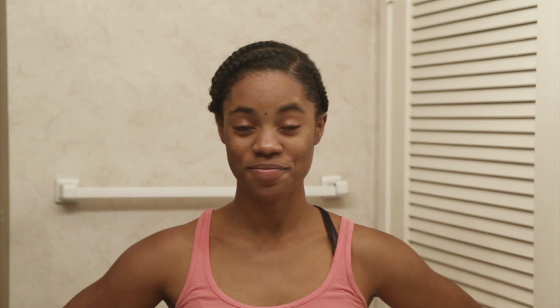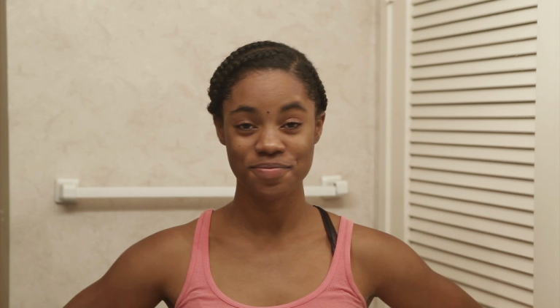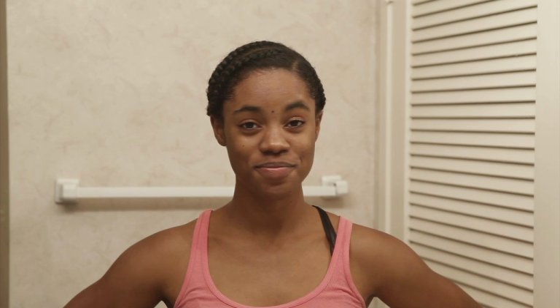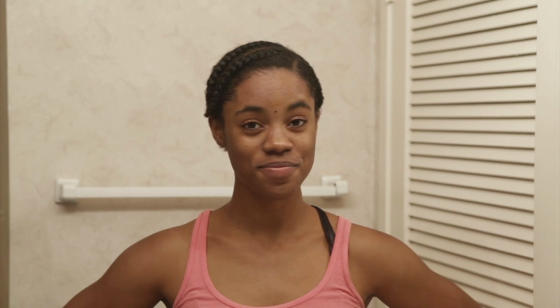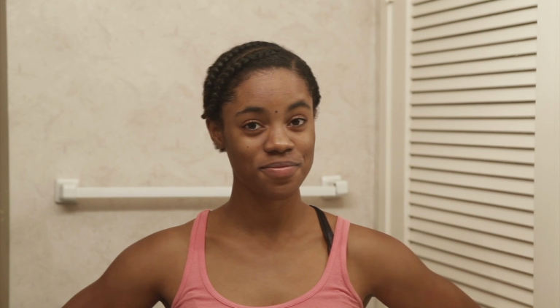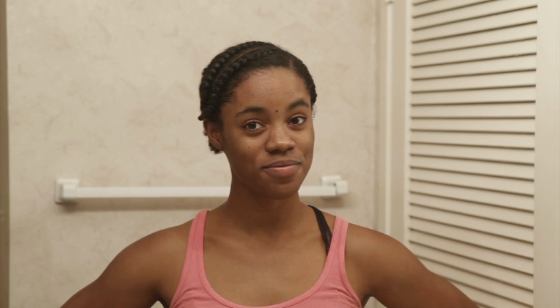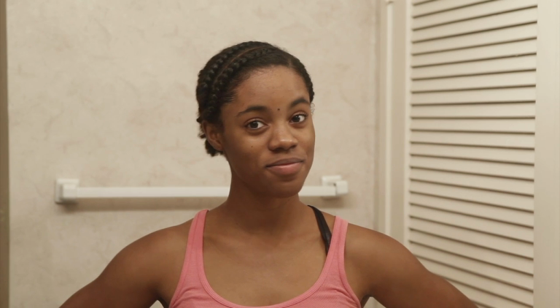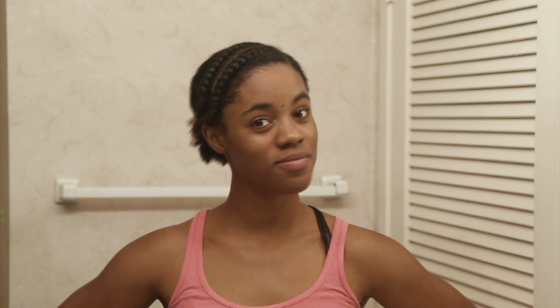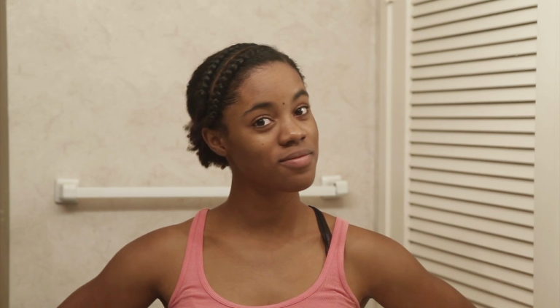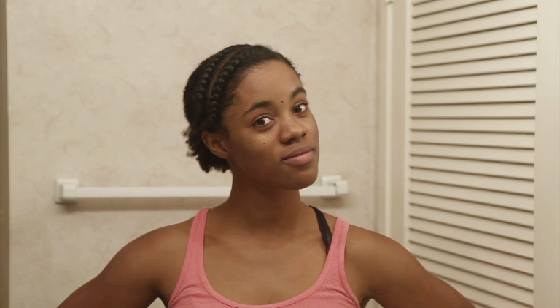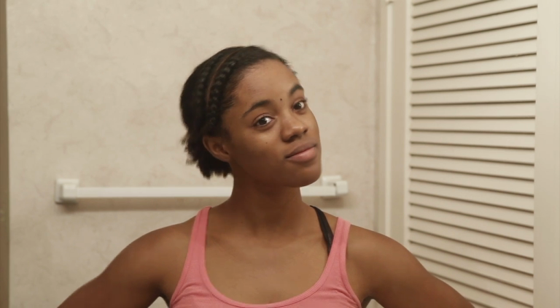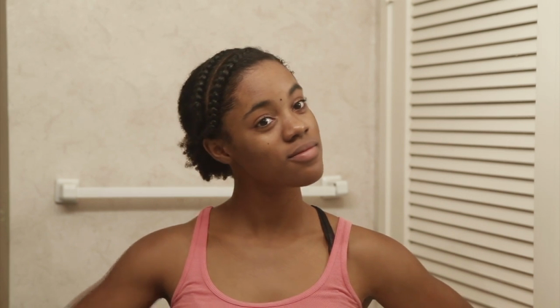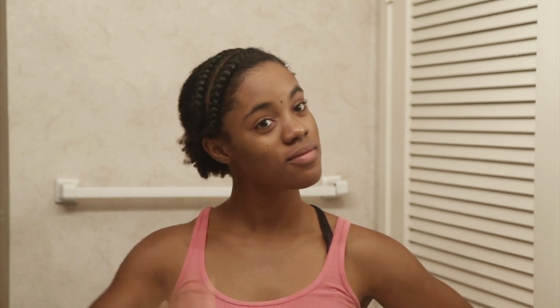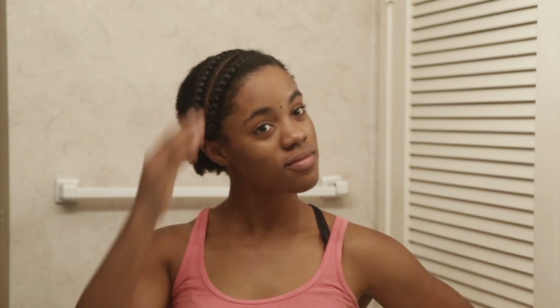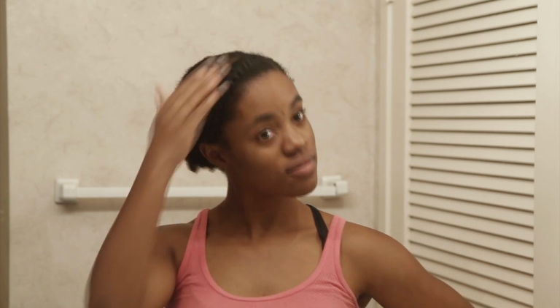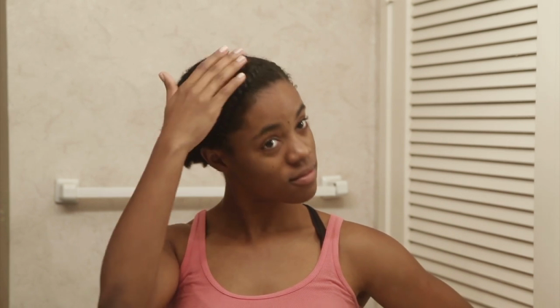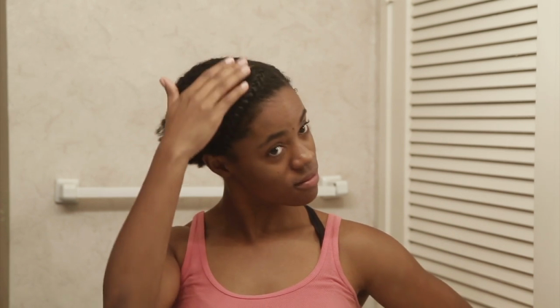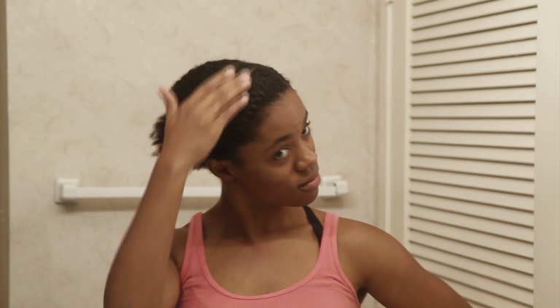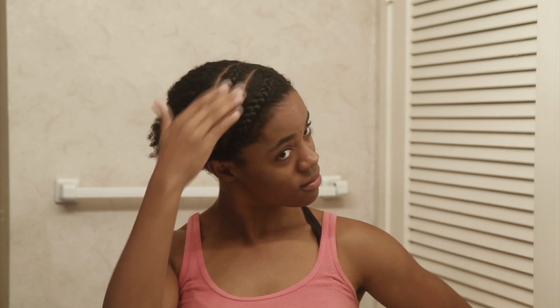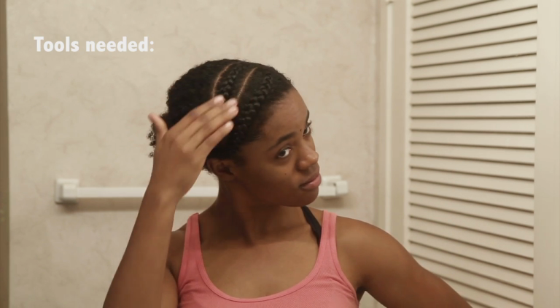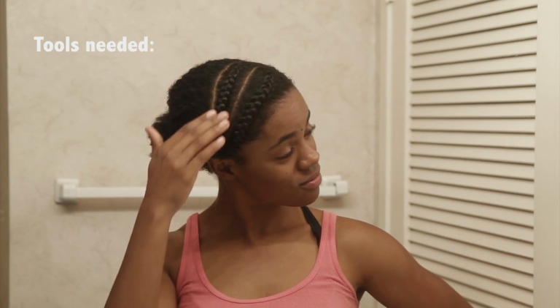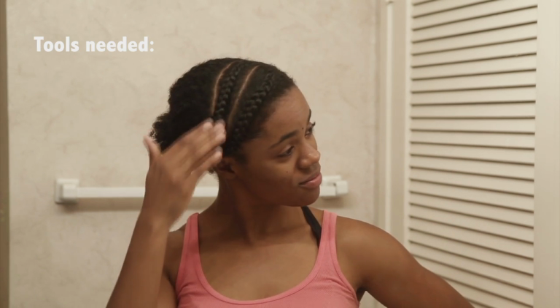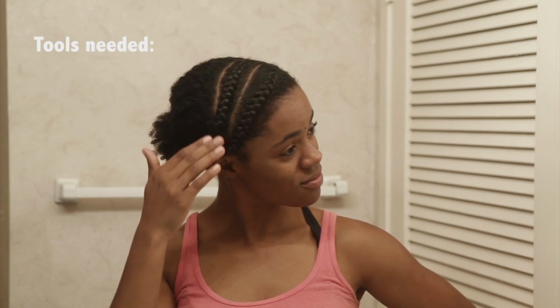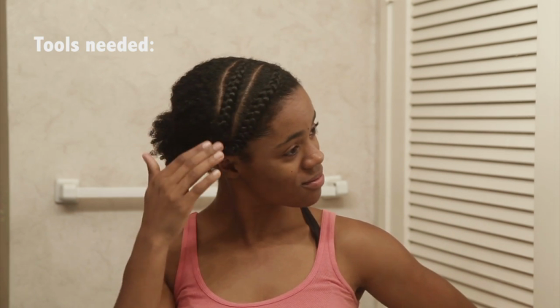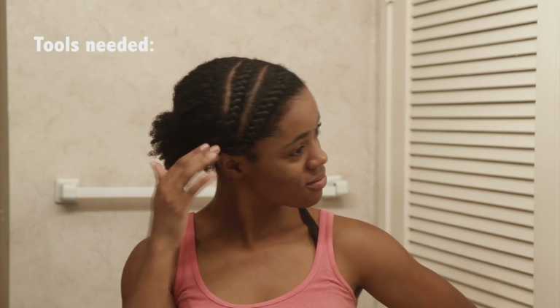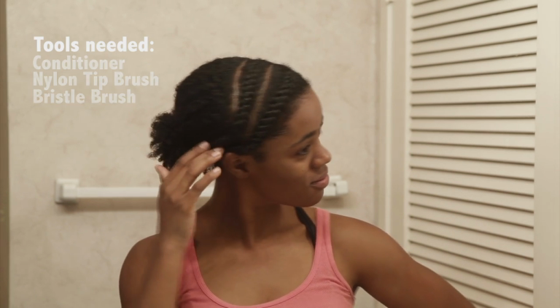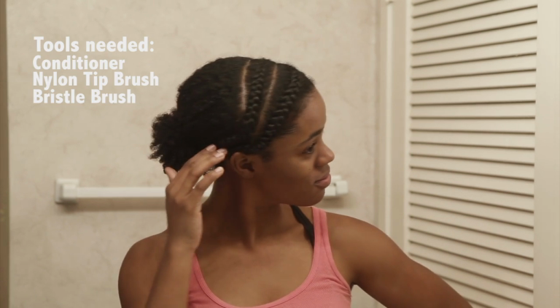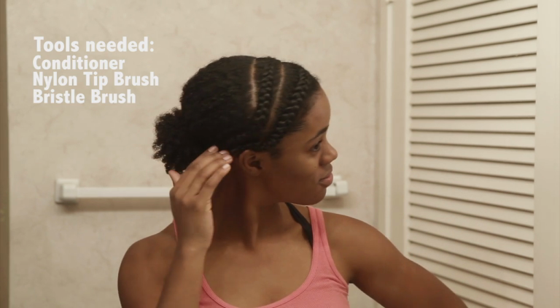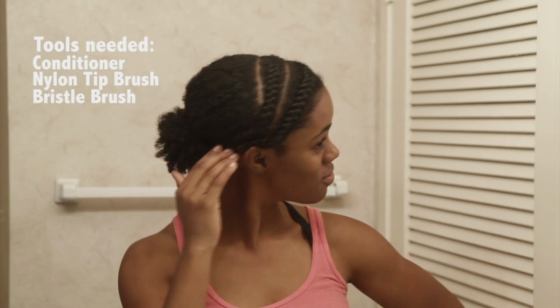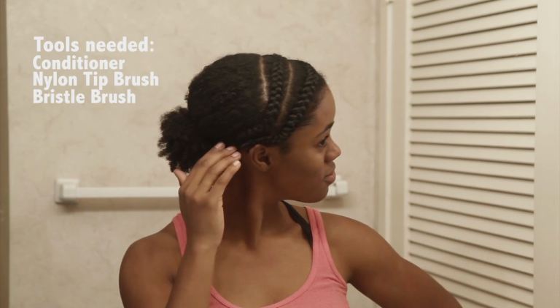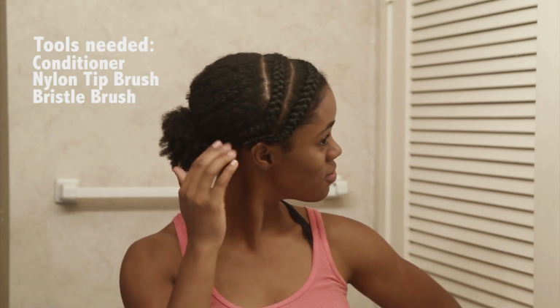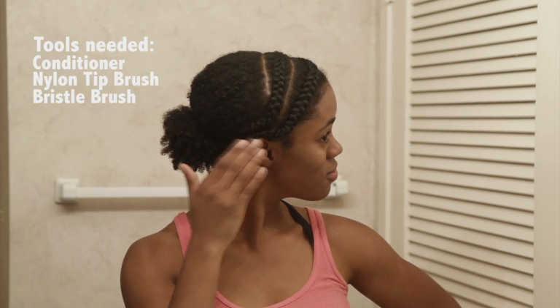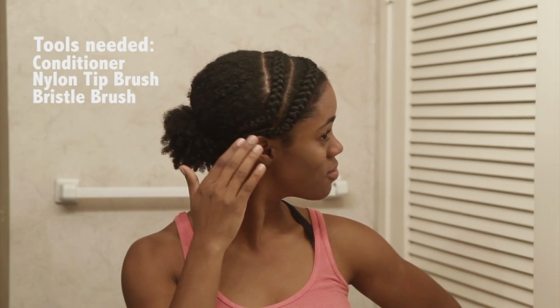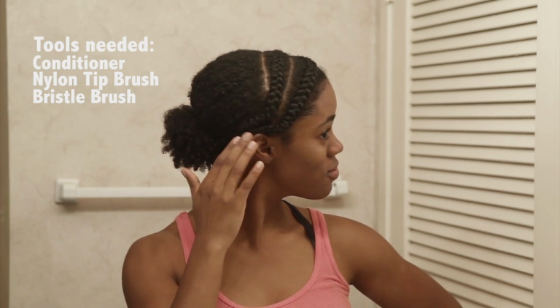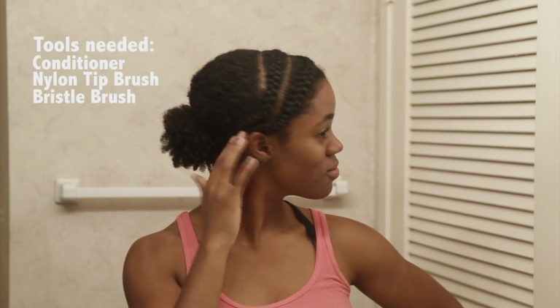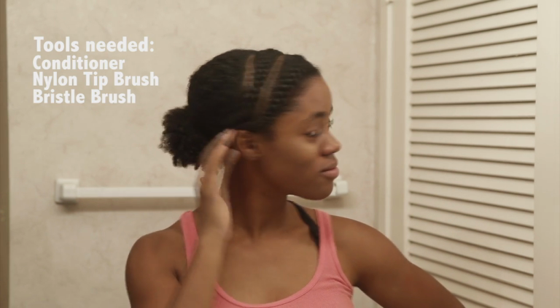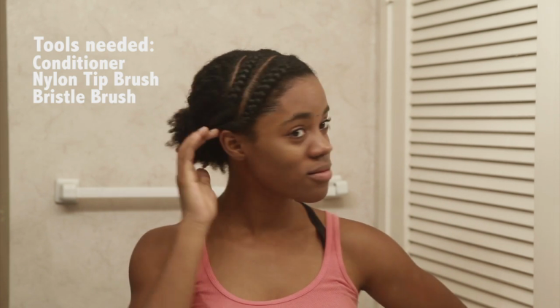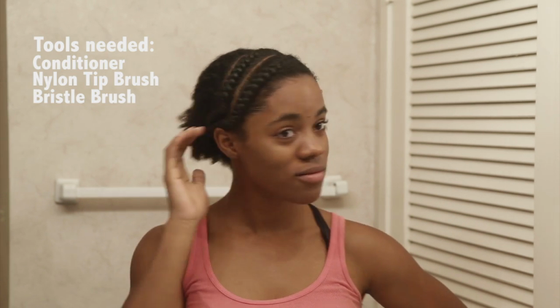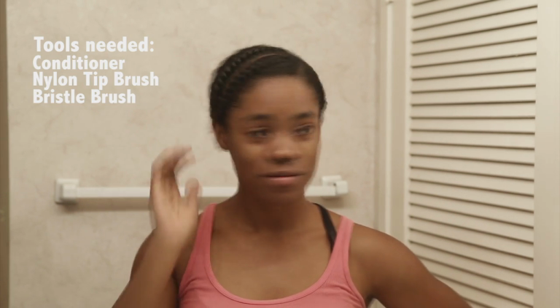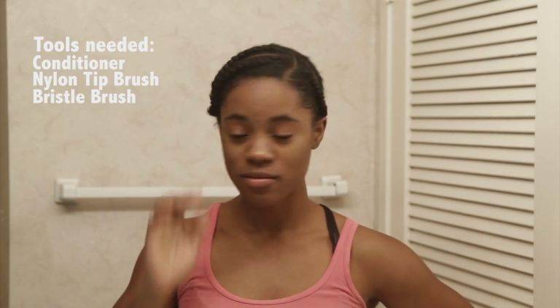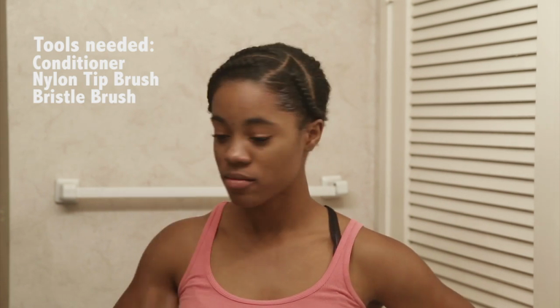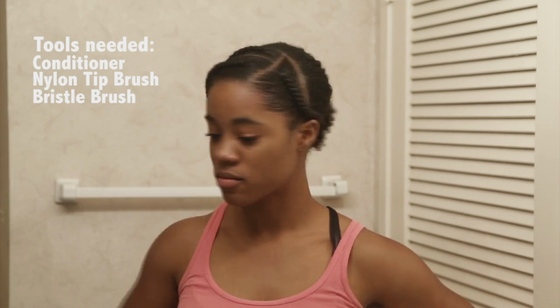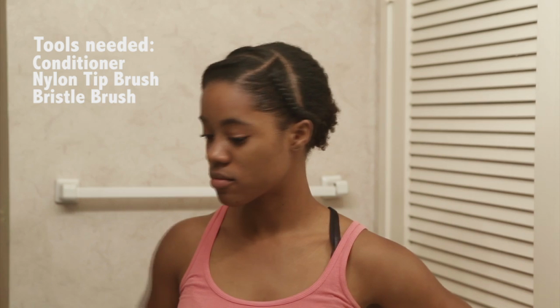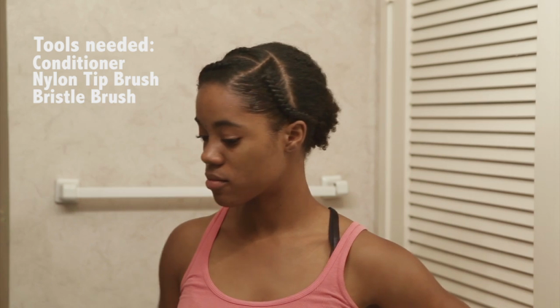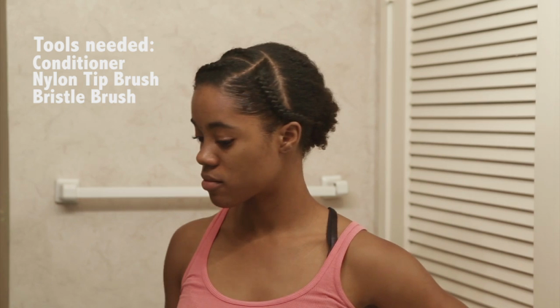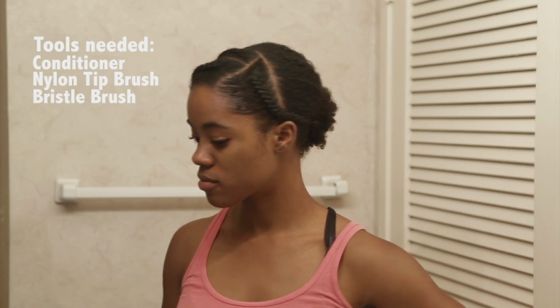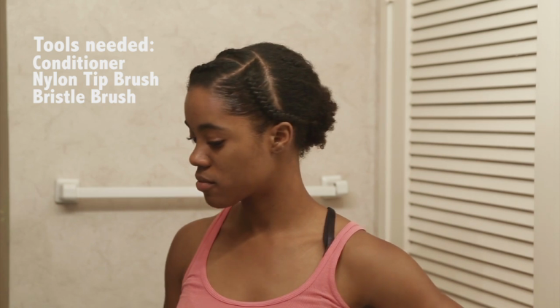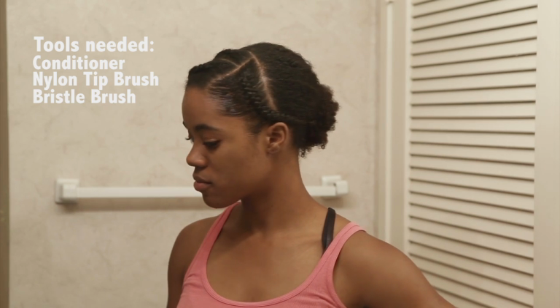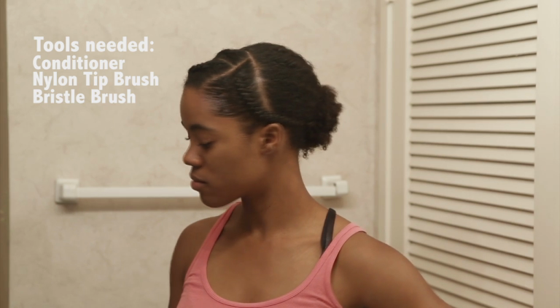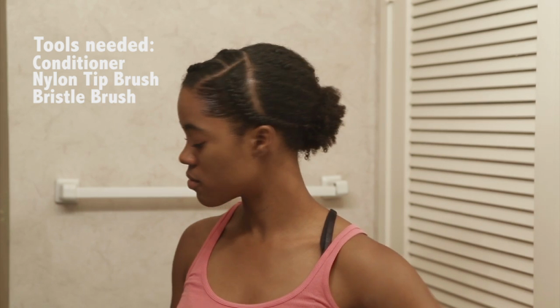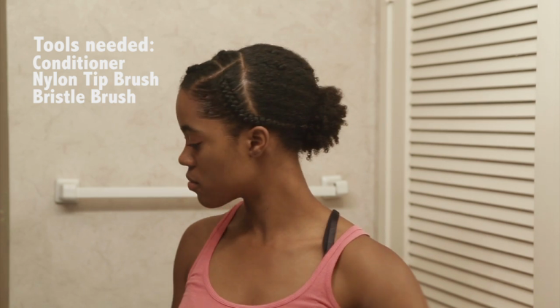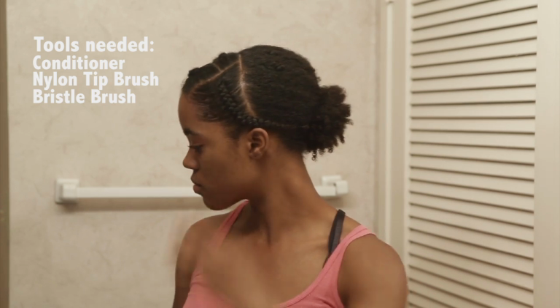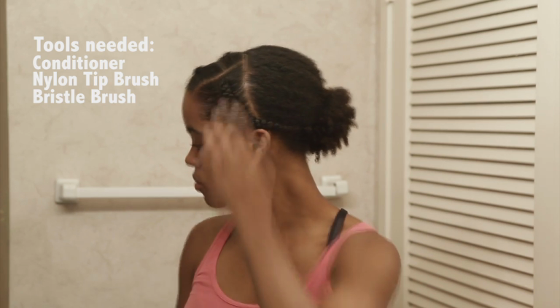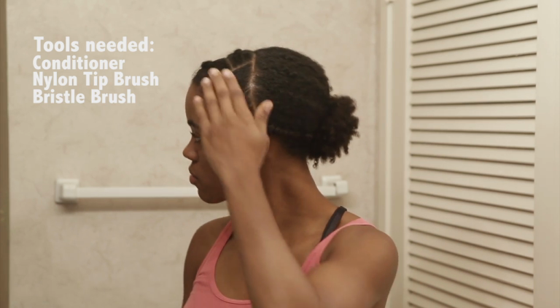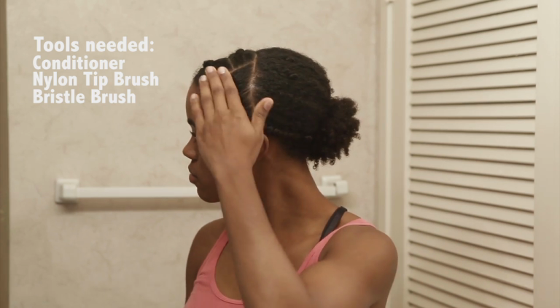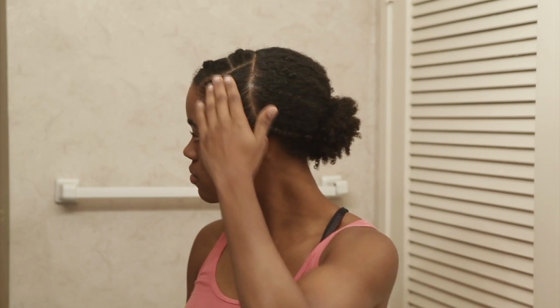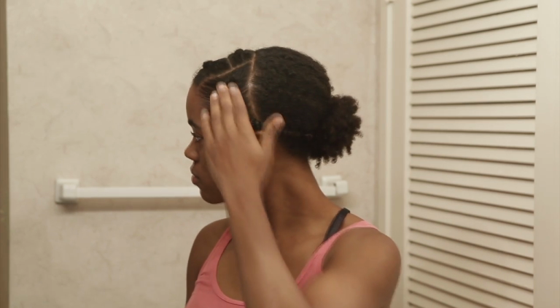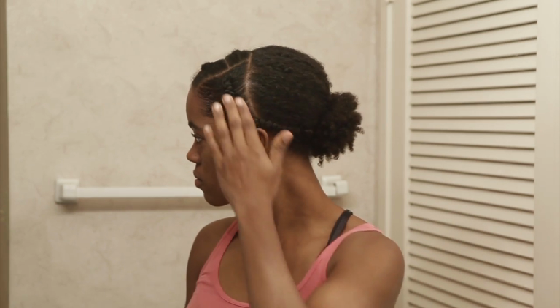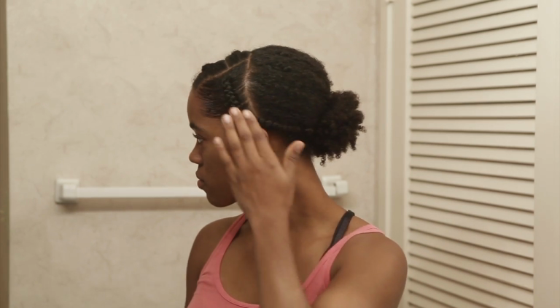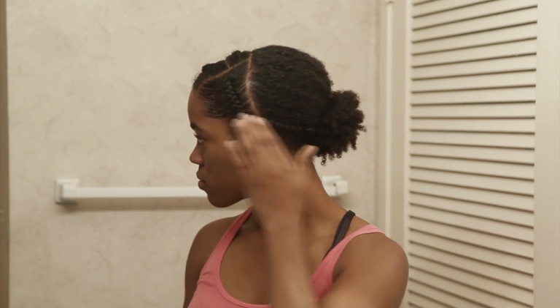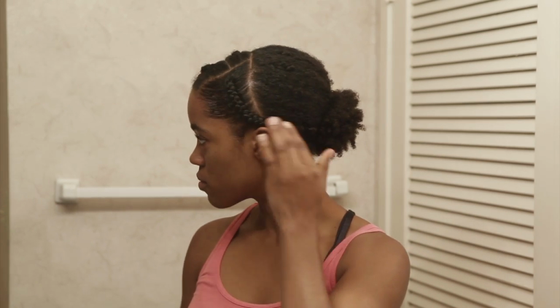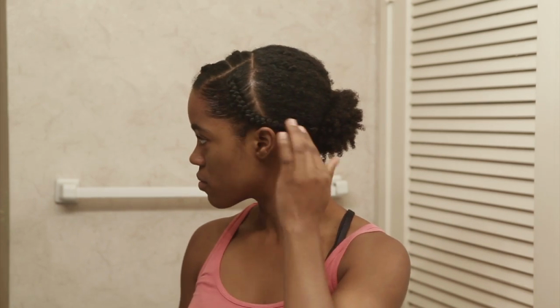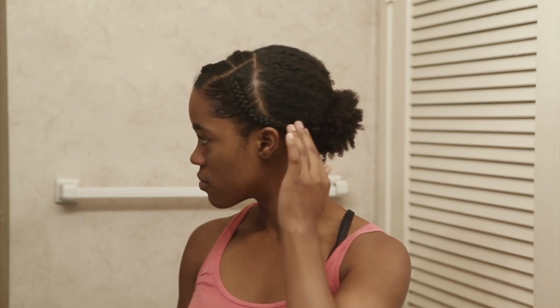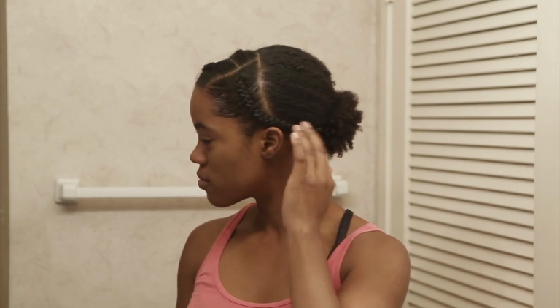Hey guys, Joyce here. Today we're going over Dutch braids. This is a great tutorial for those intimidated by all things braiding.